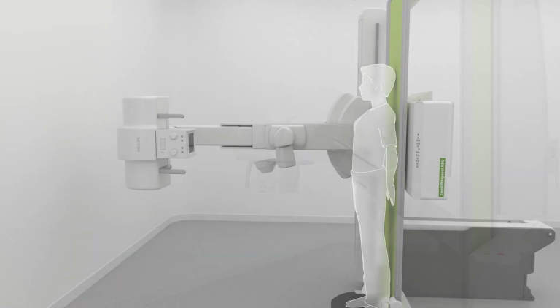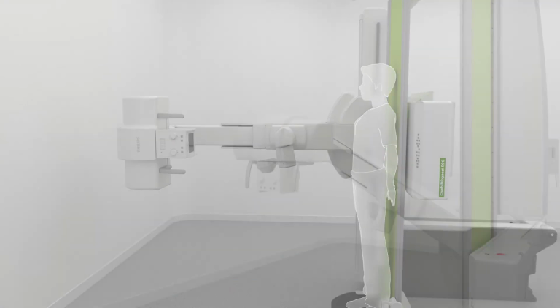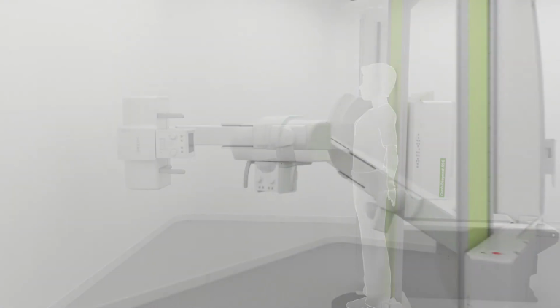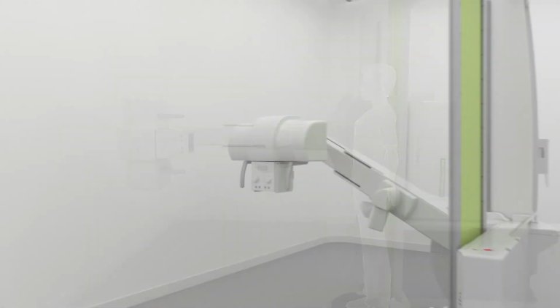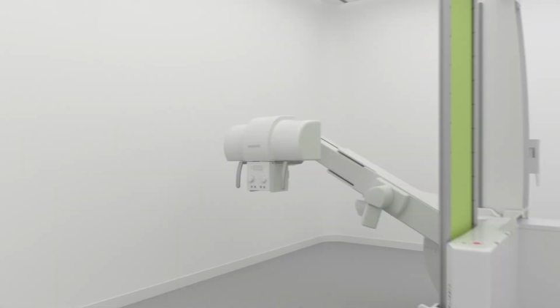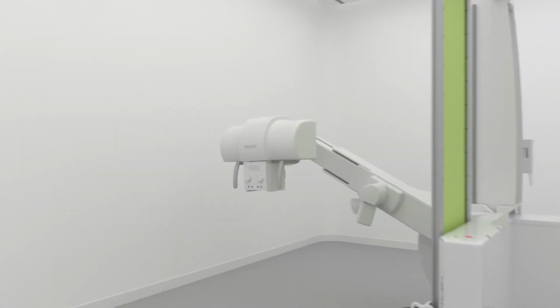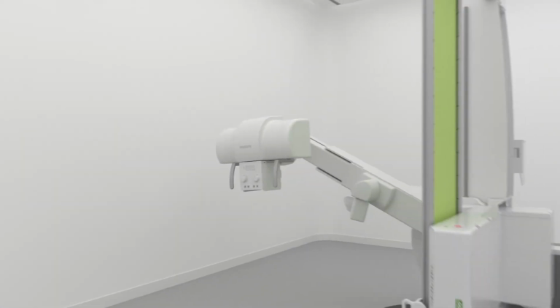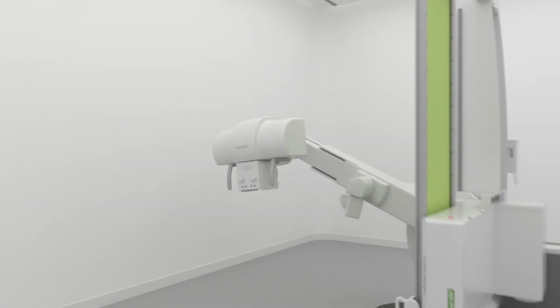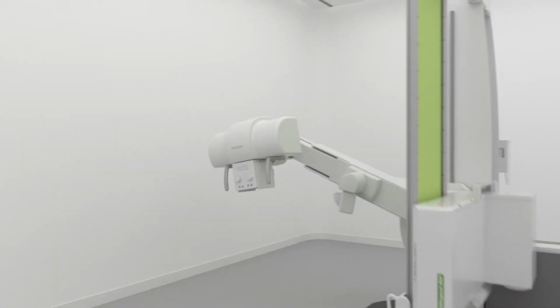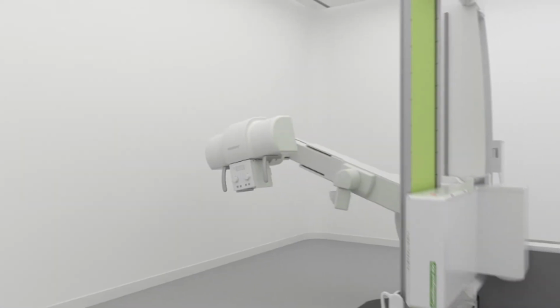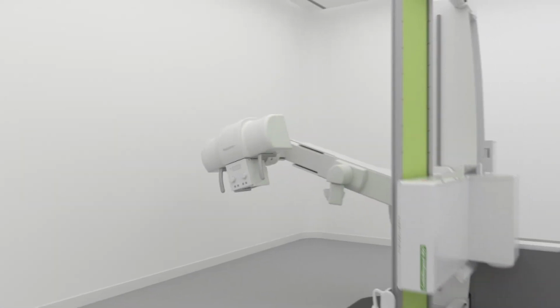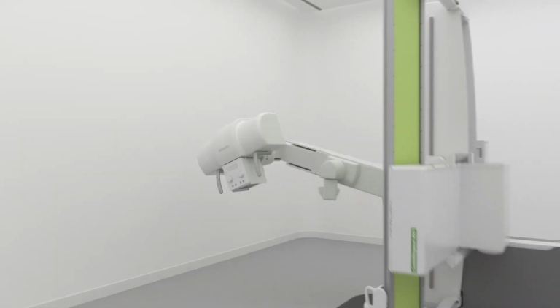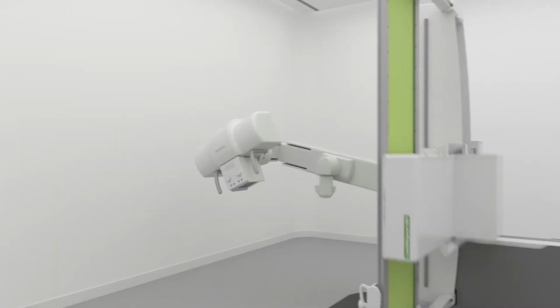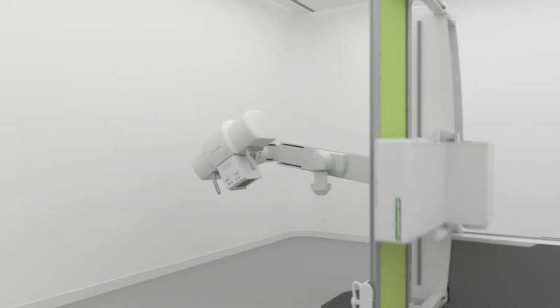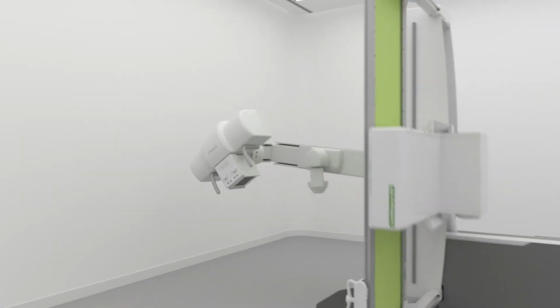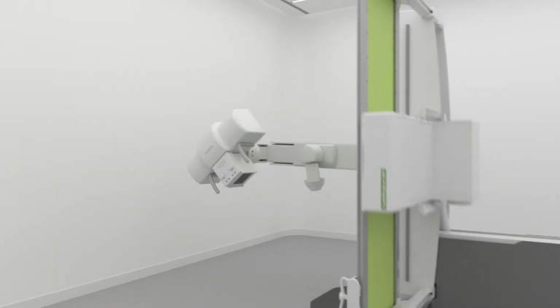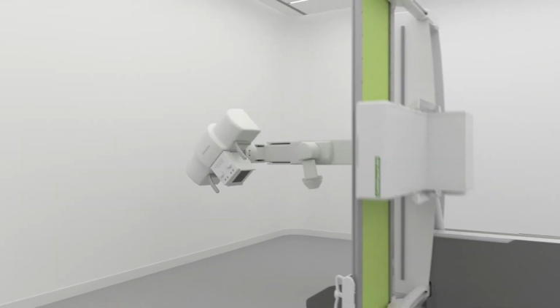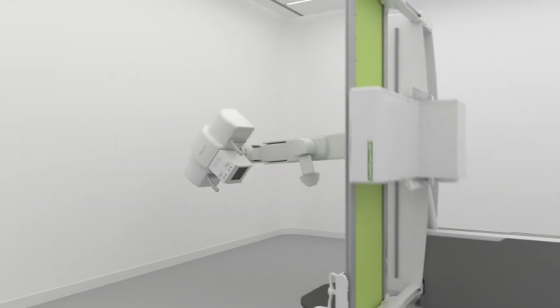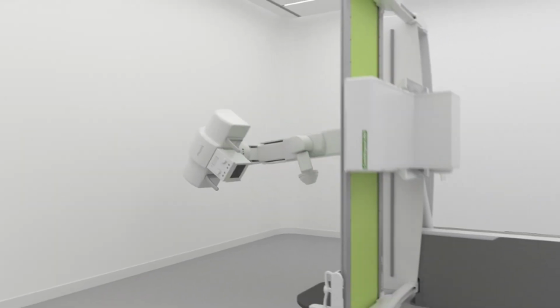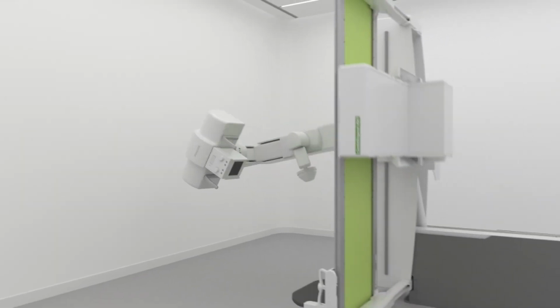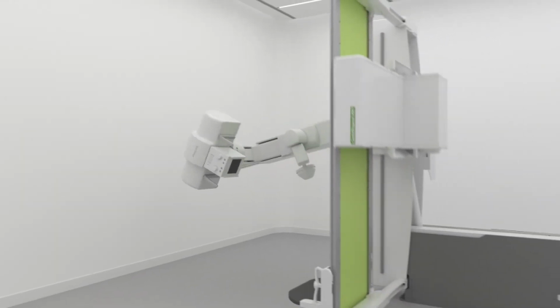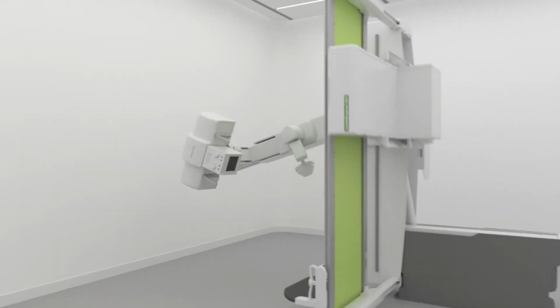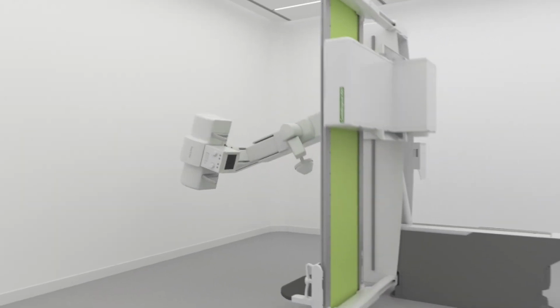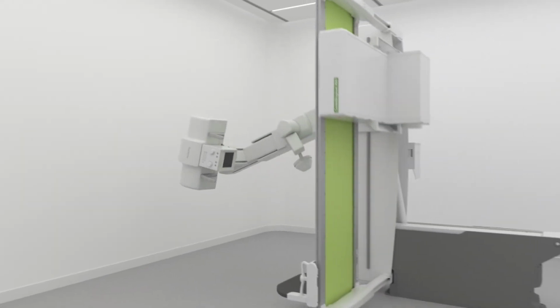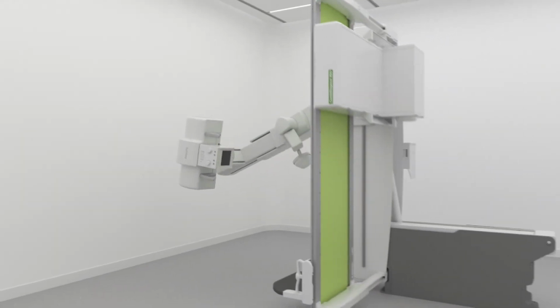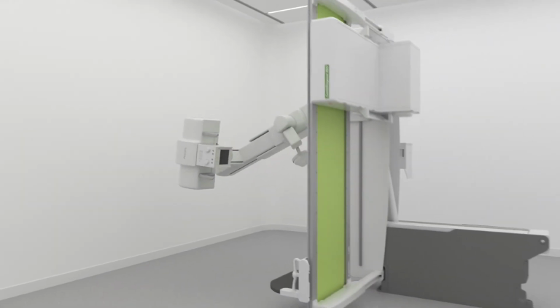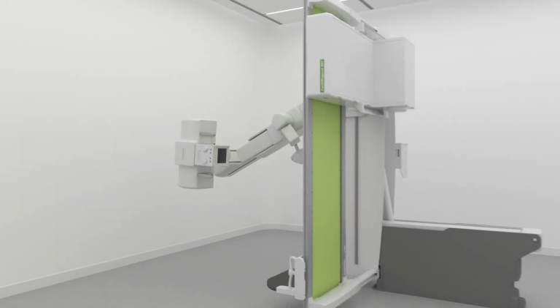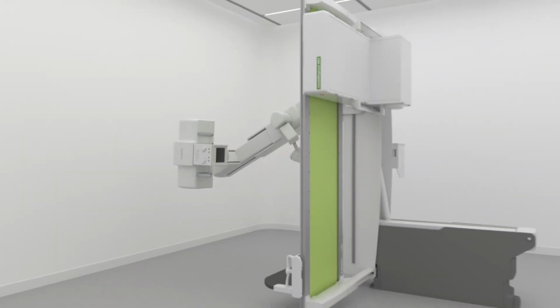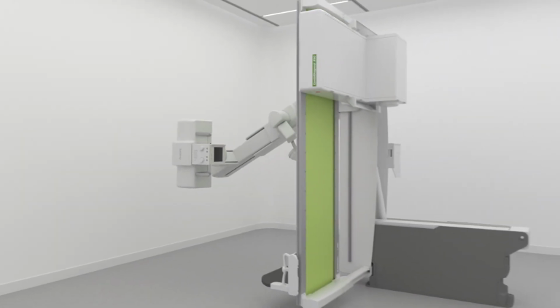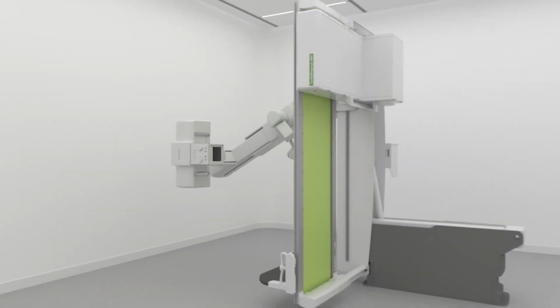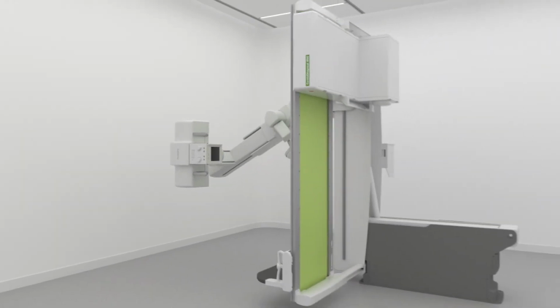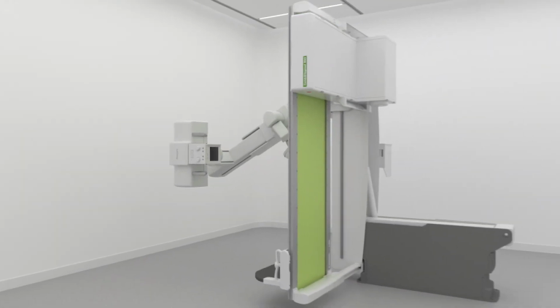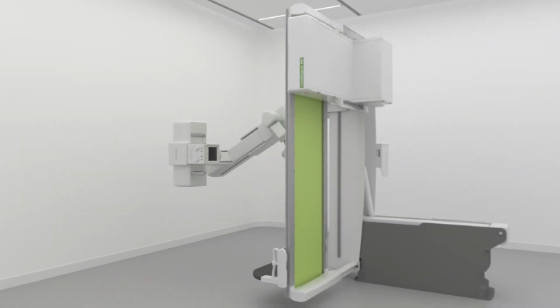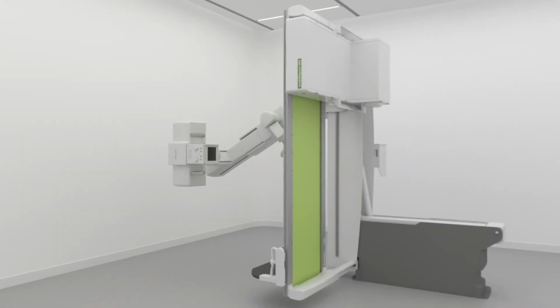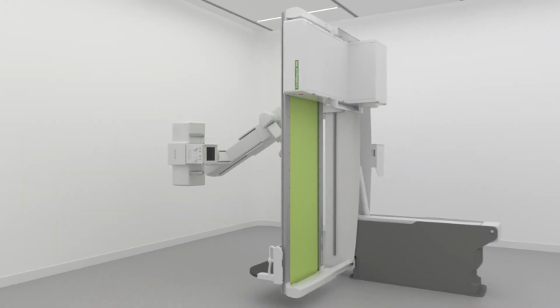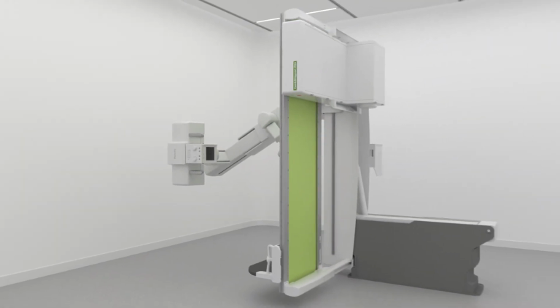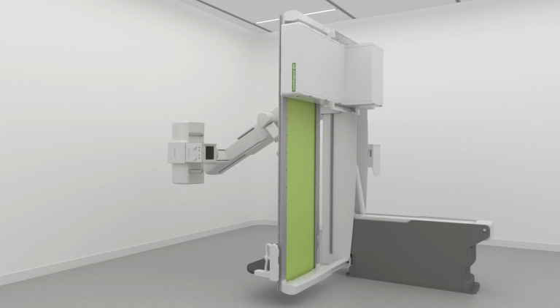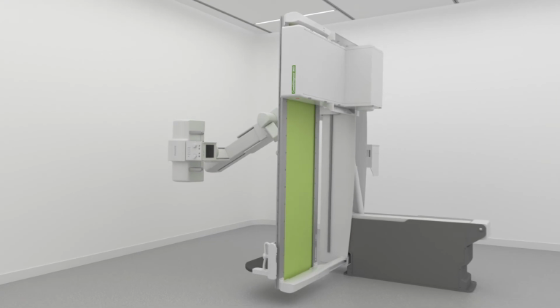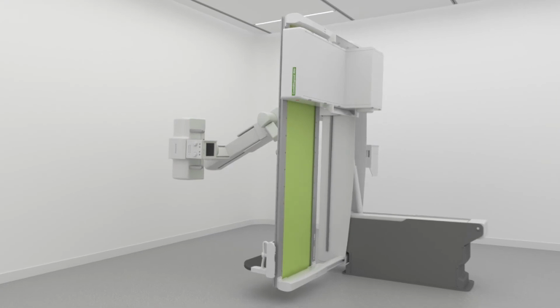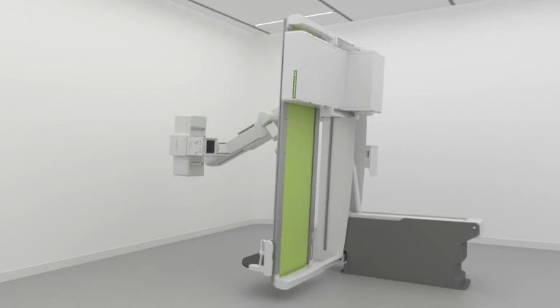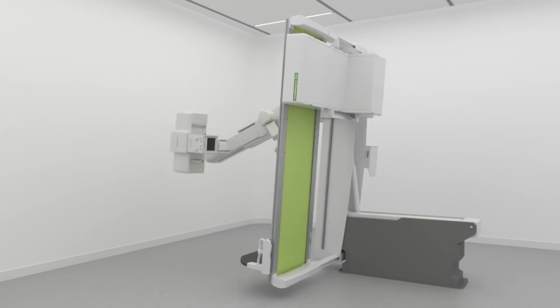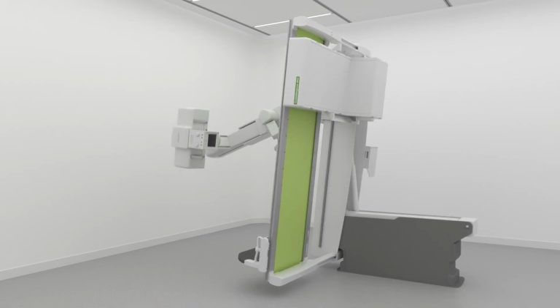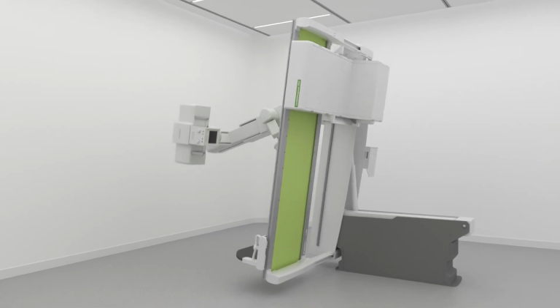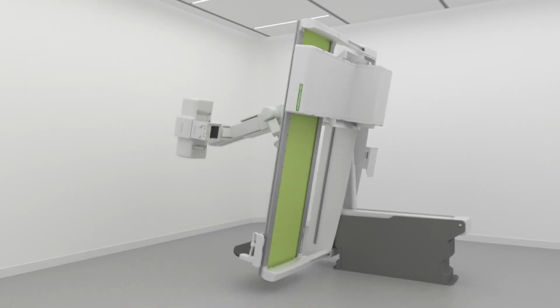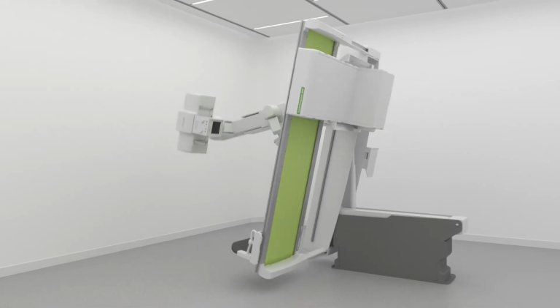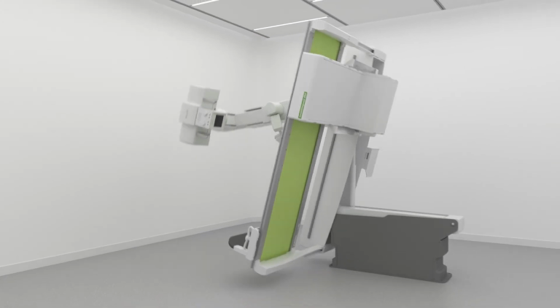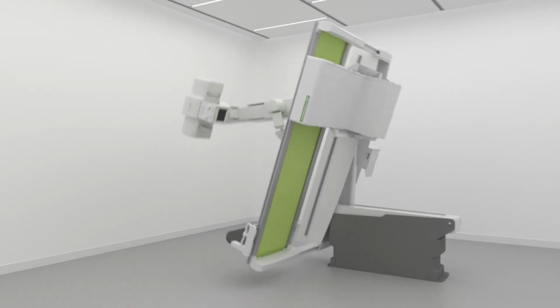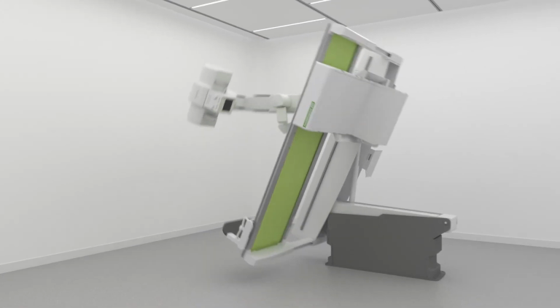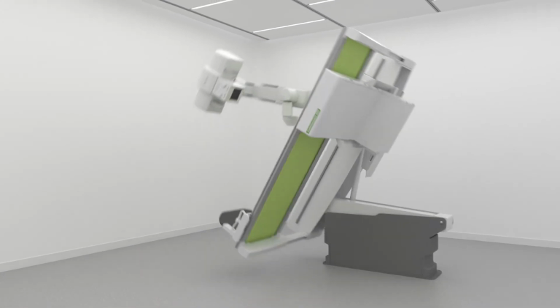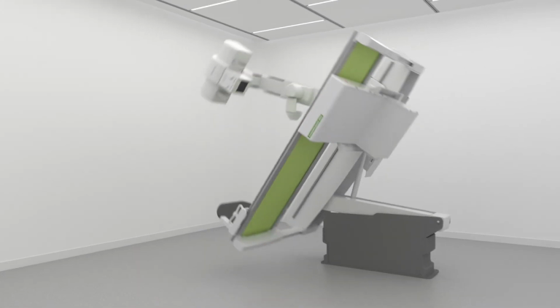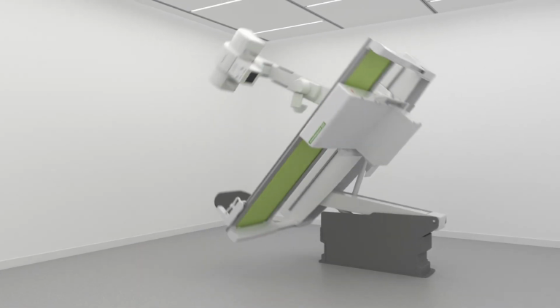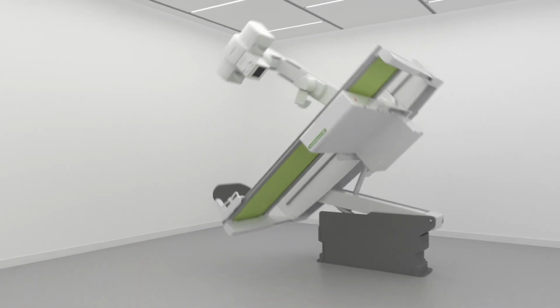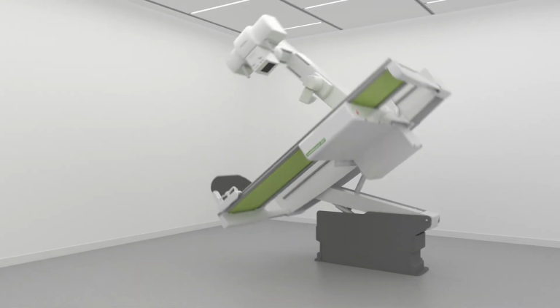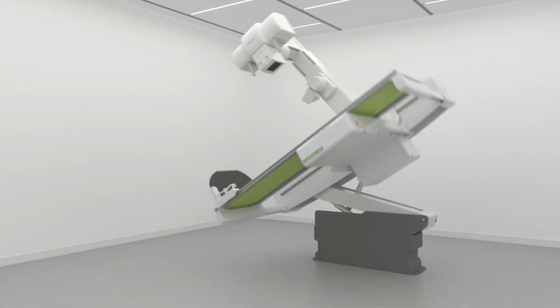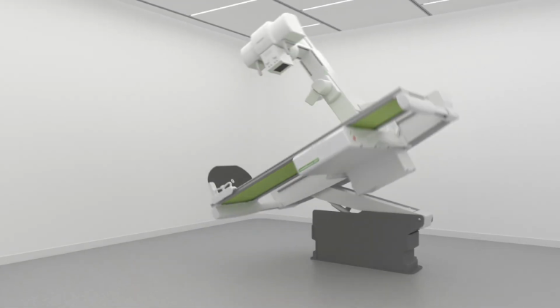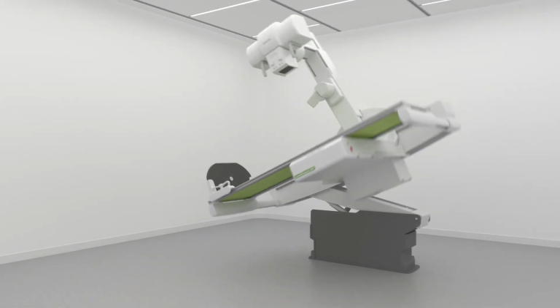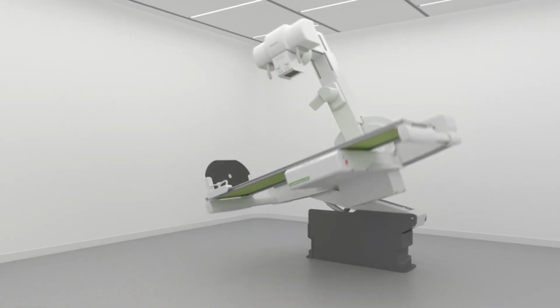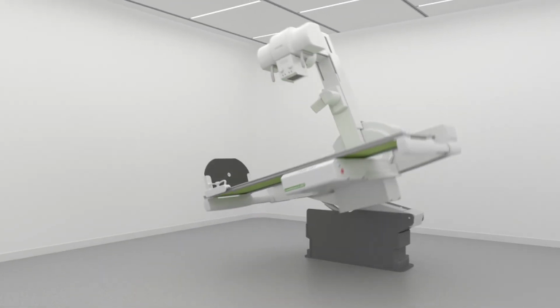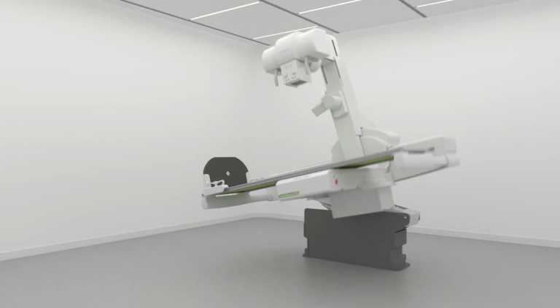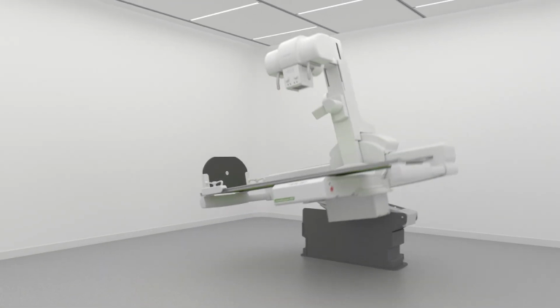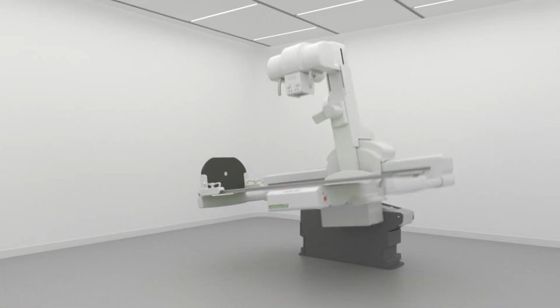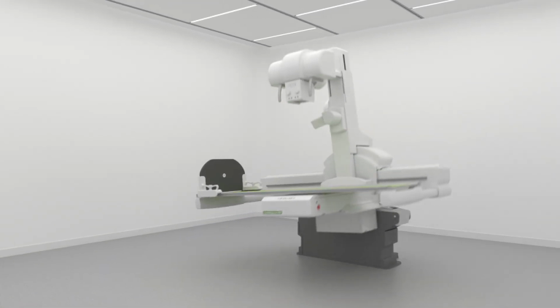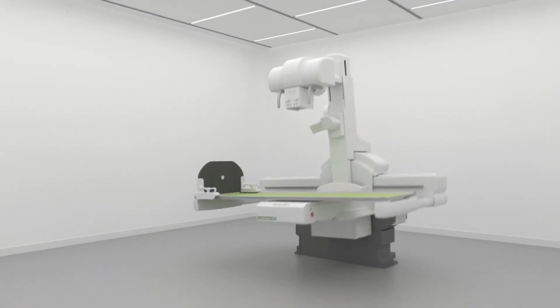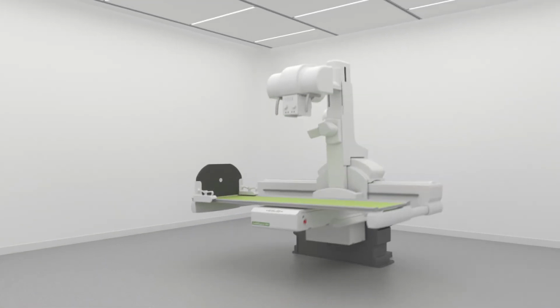All of this can be accomplished without the need of a wall stand or overhead x-ray tube, making it a truly flexible system design.